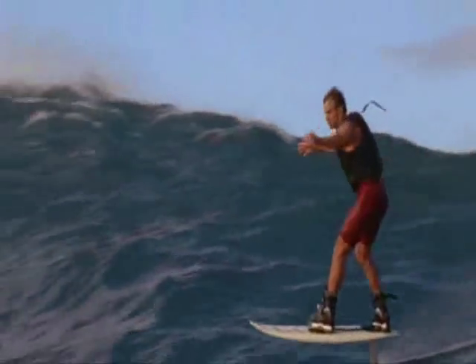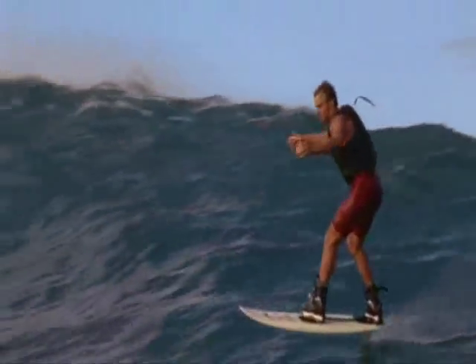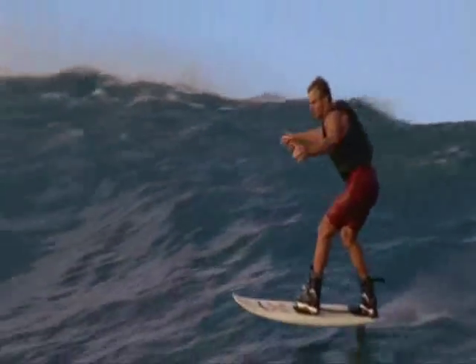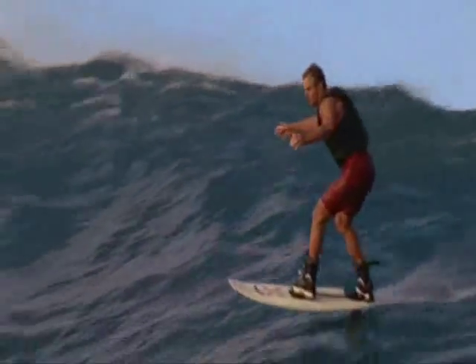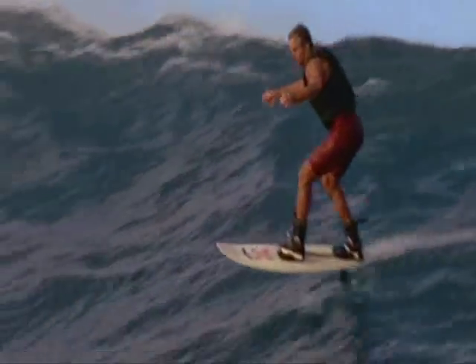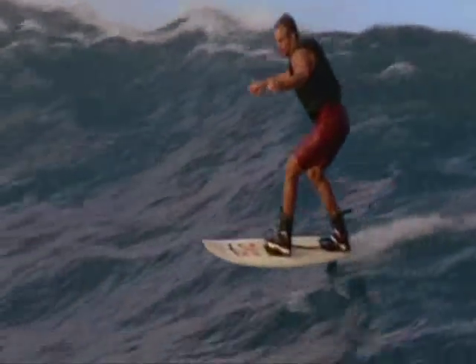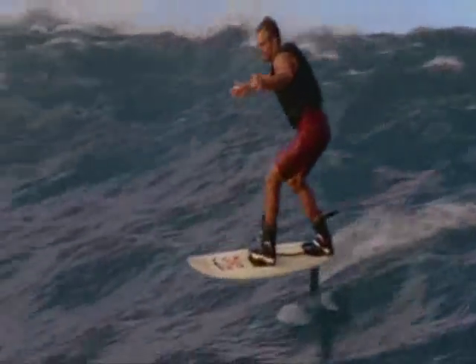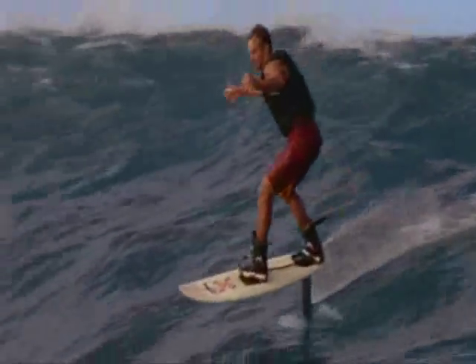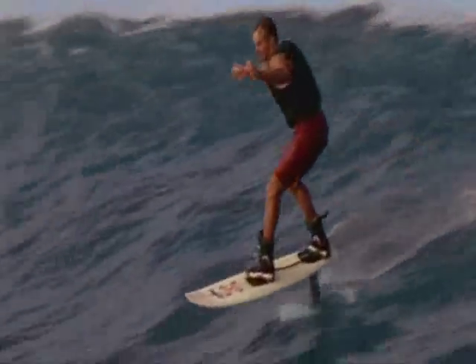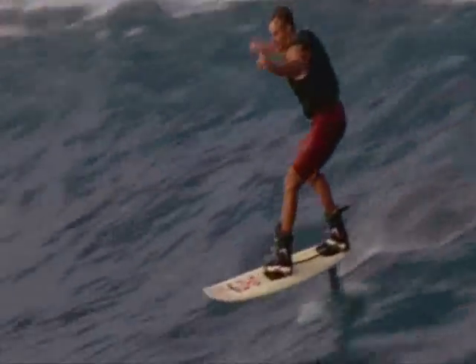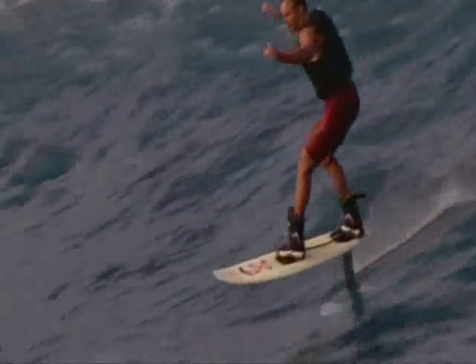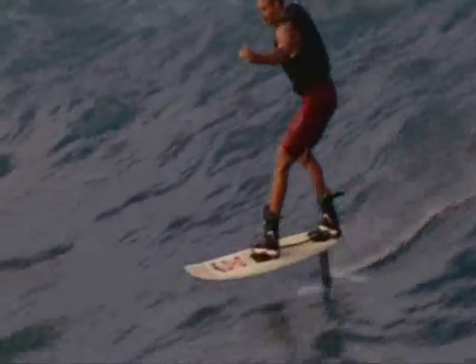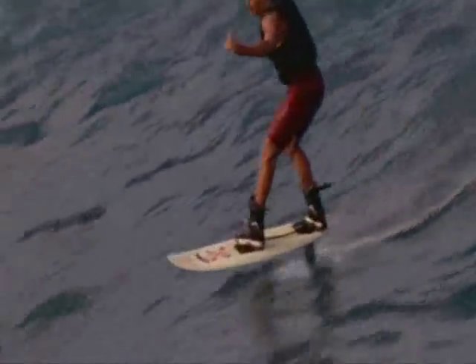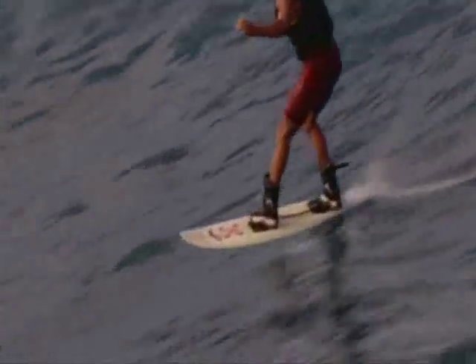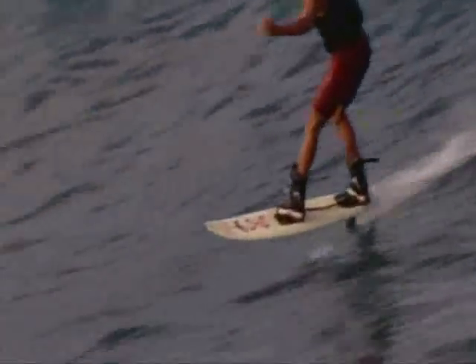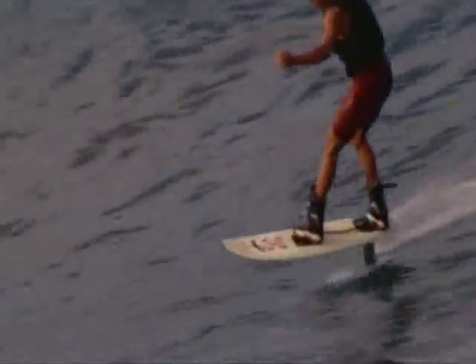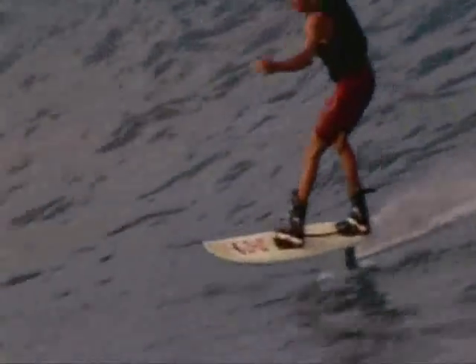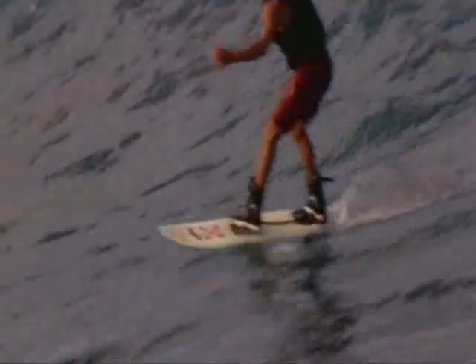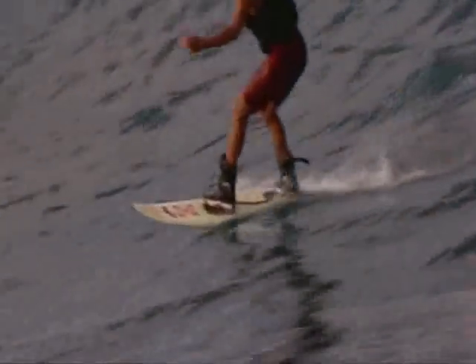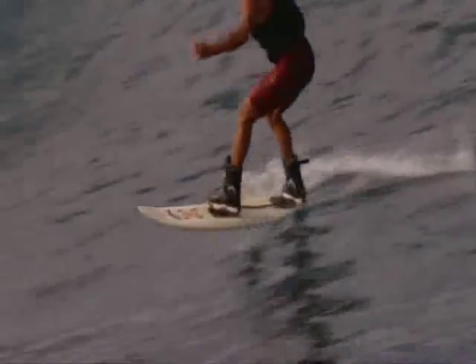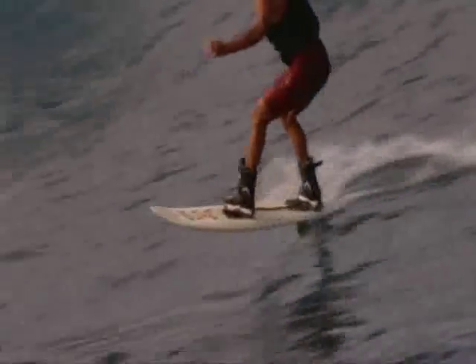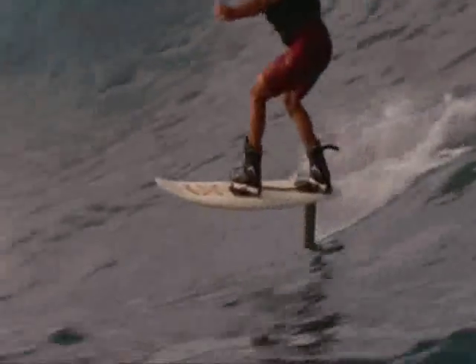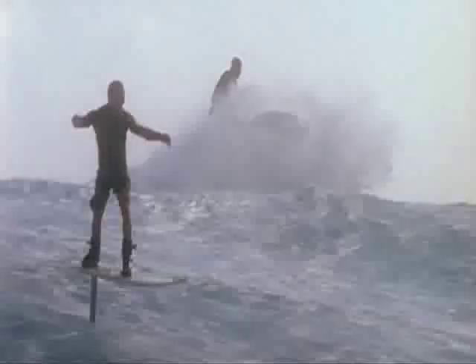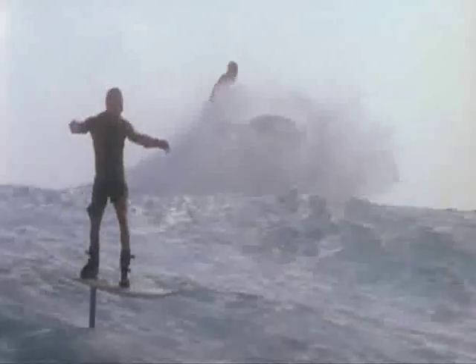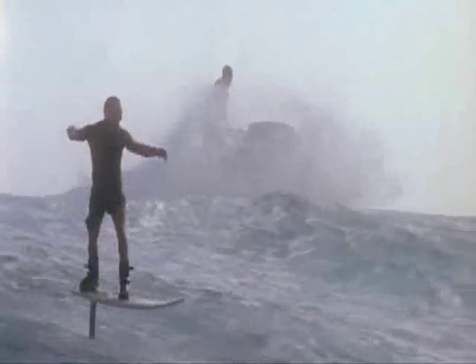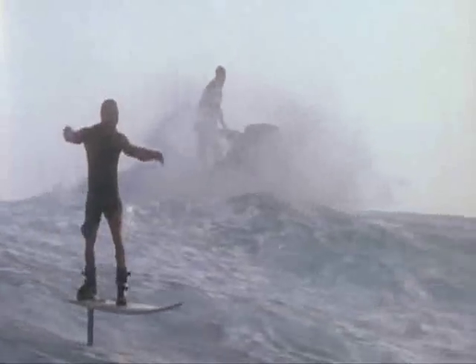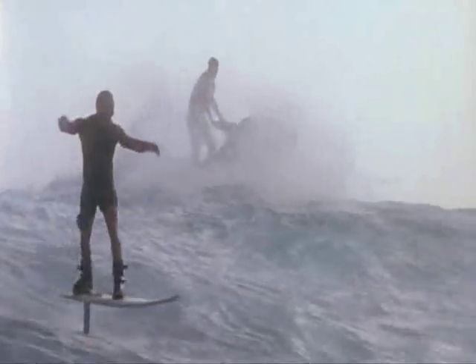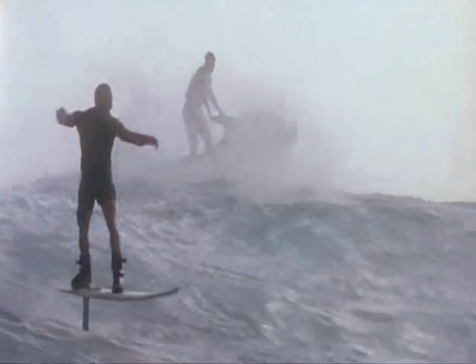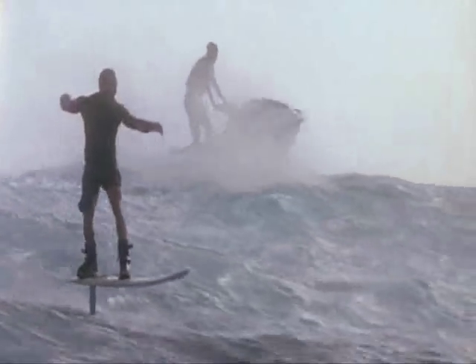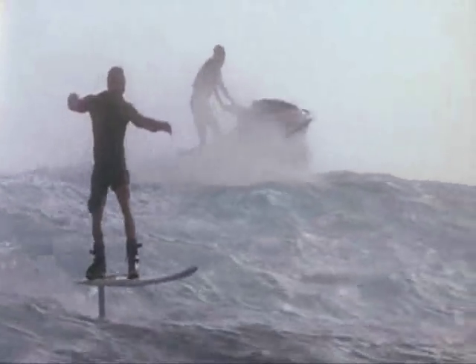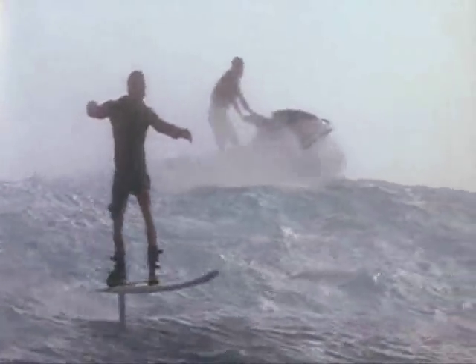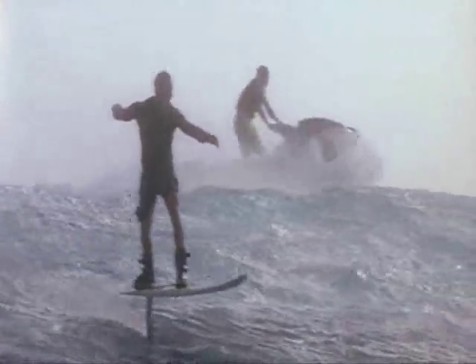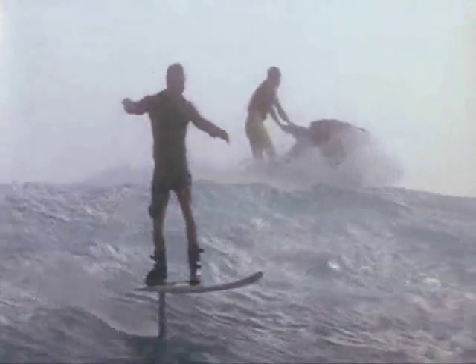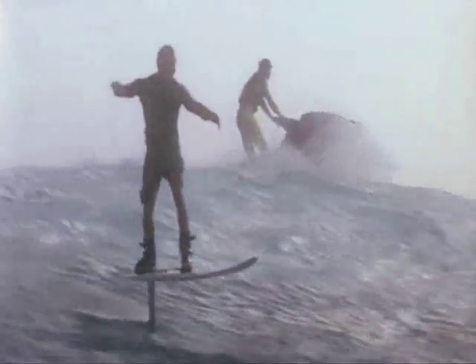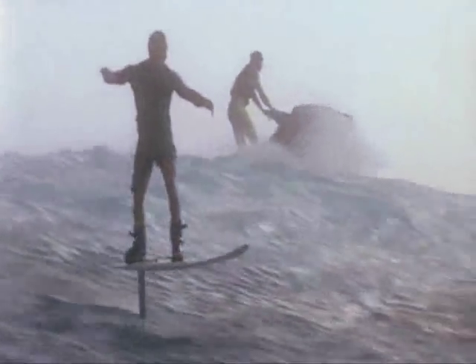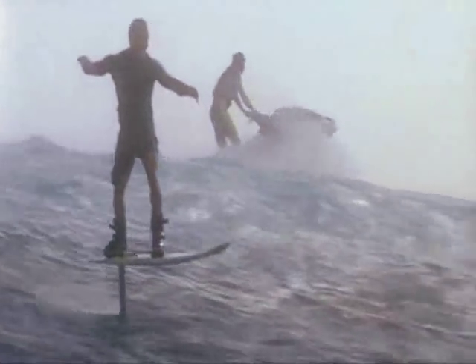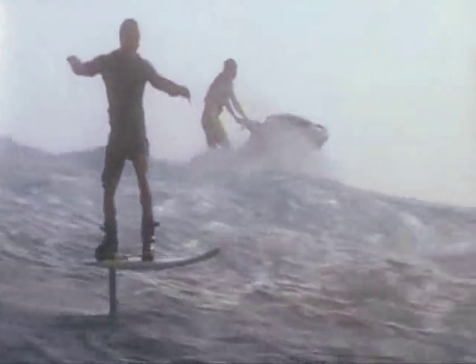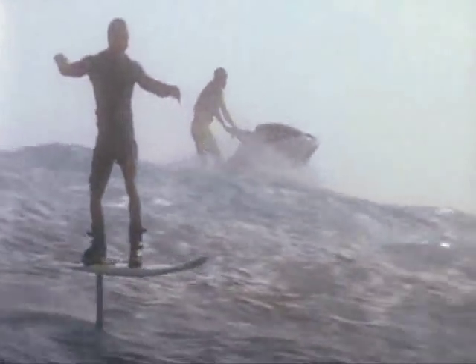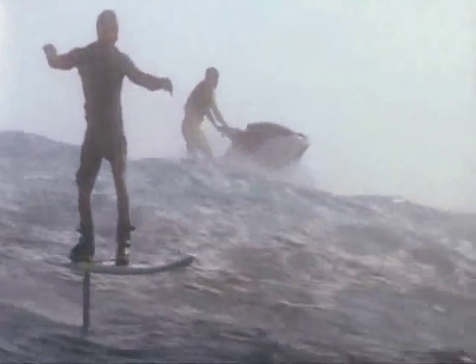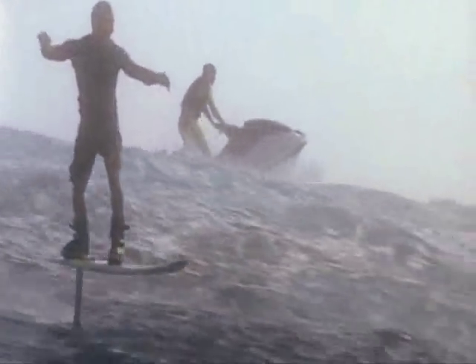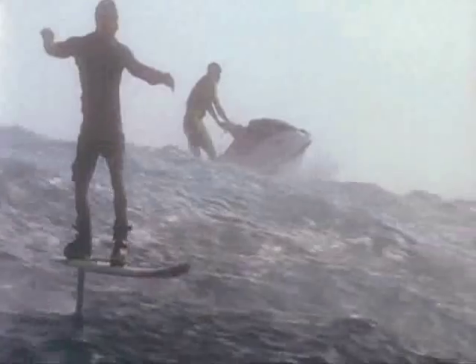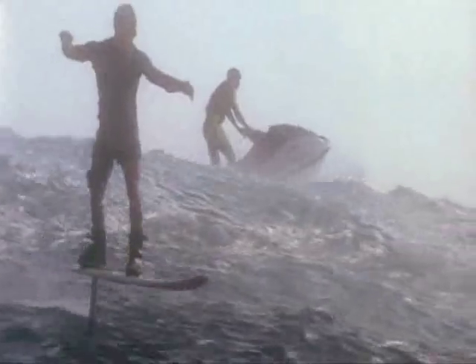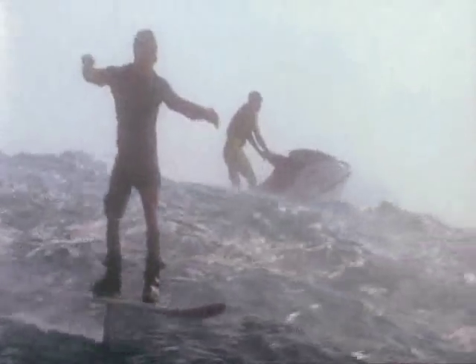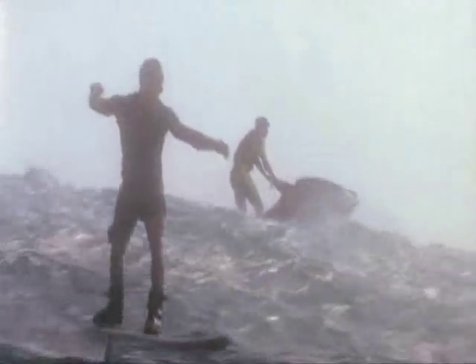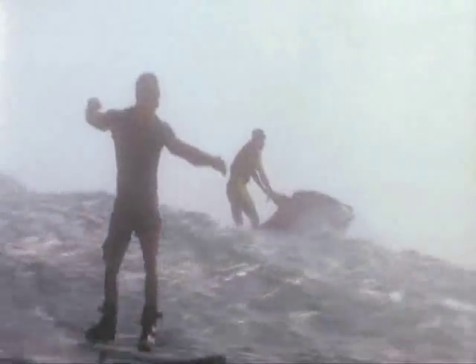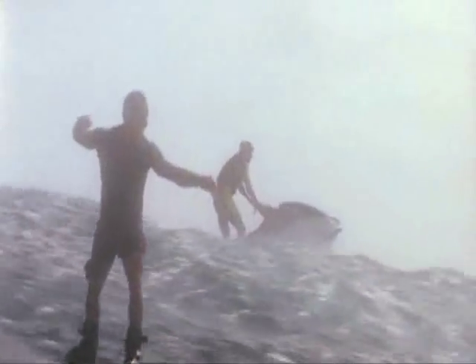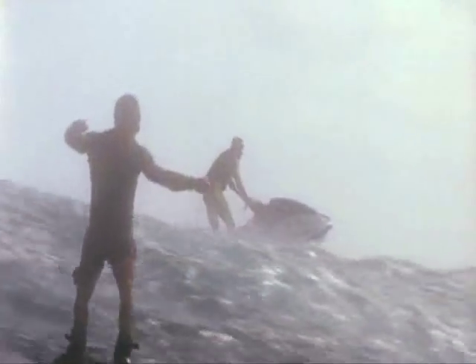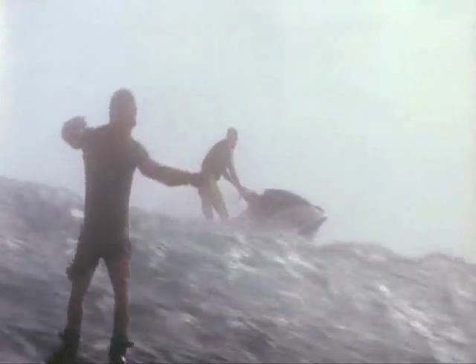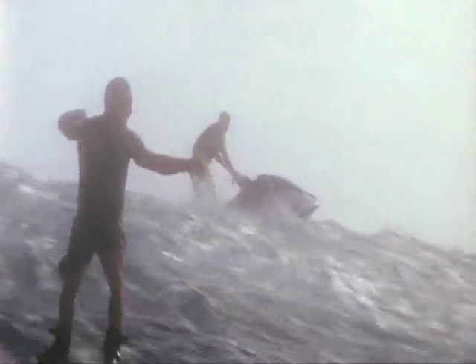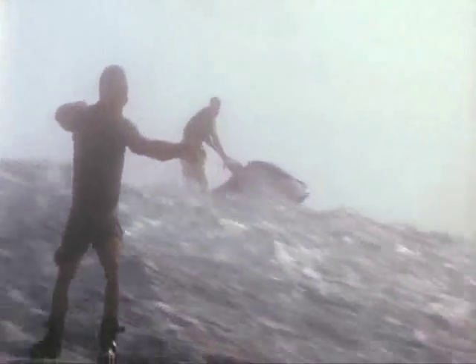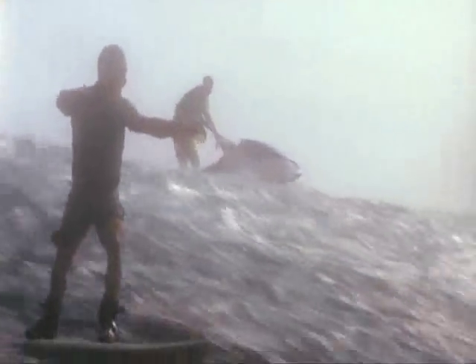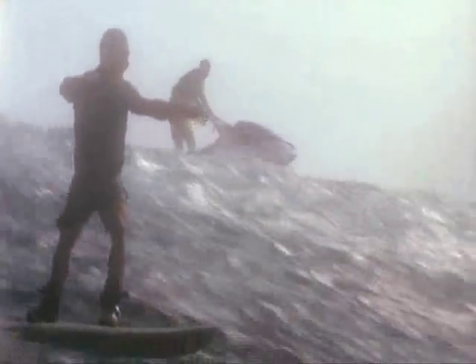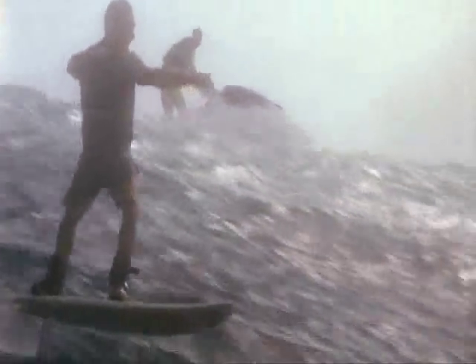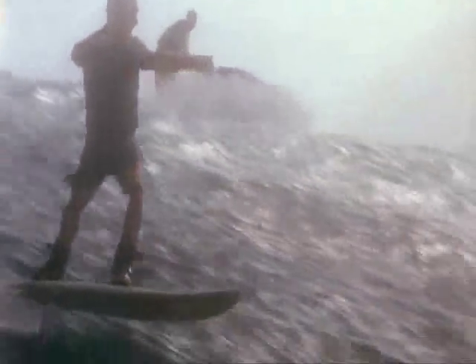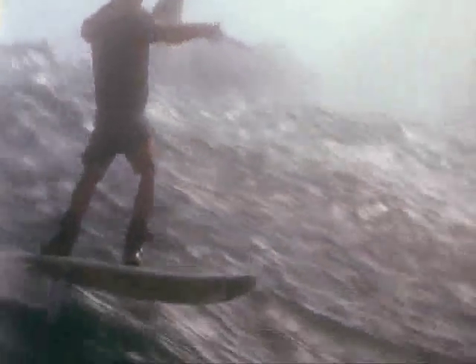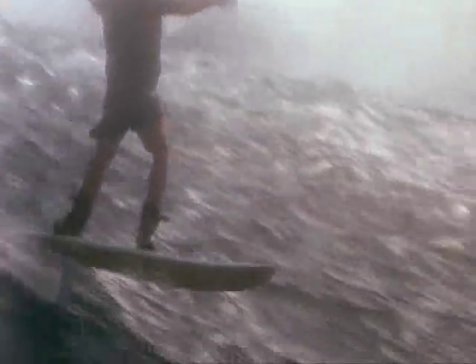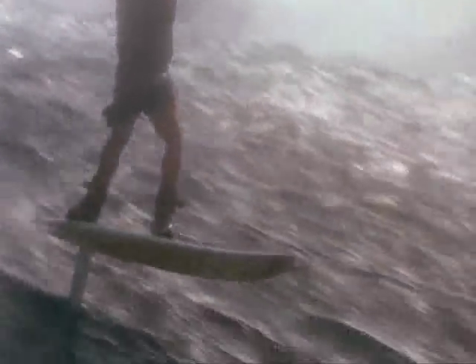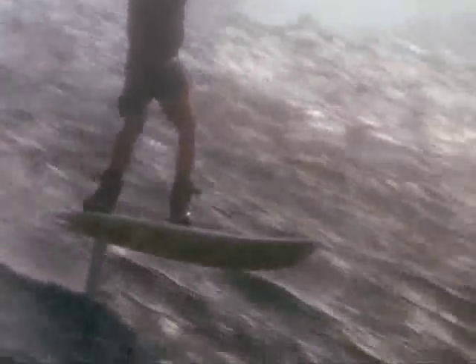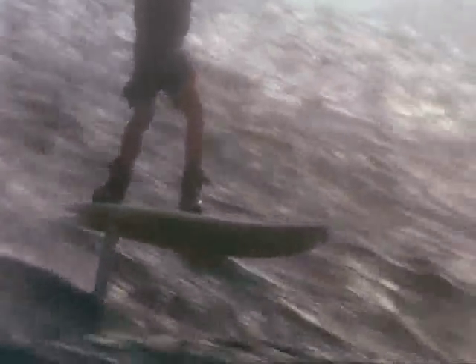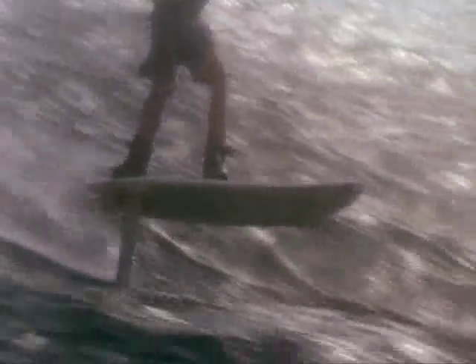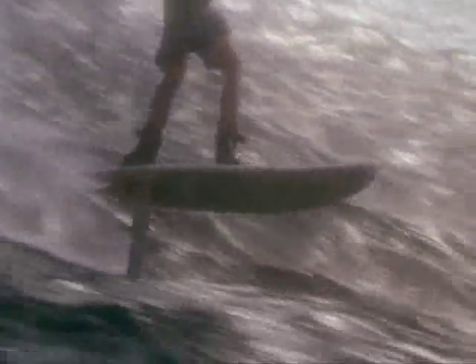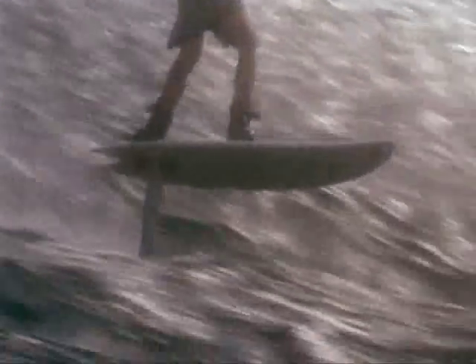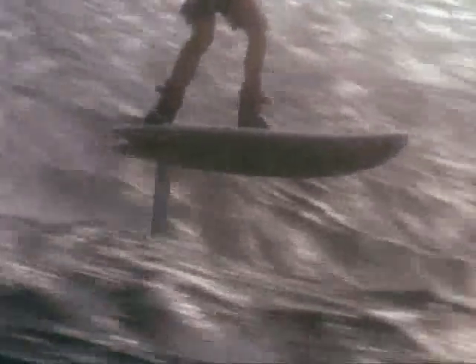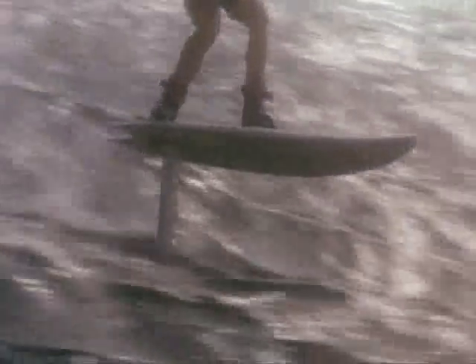The foil board's ability to catch a wave early and cut through the heaviest wind chop gives it the potential to ride a wave over a hundred feet tall.